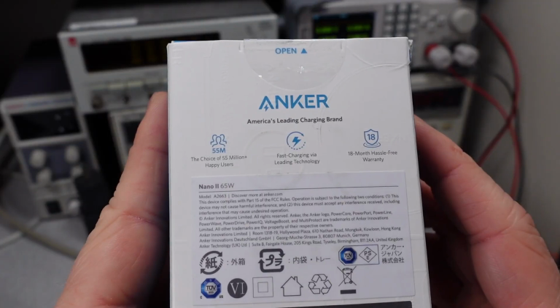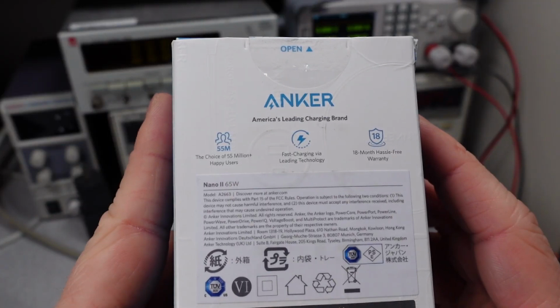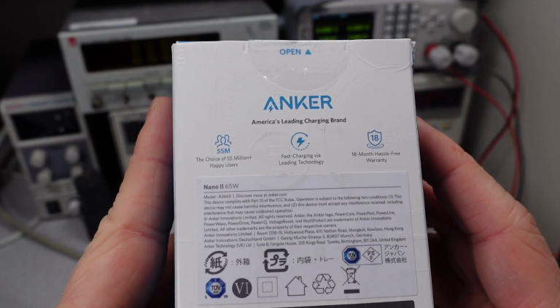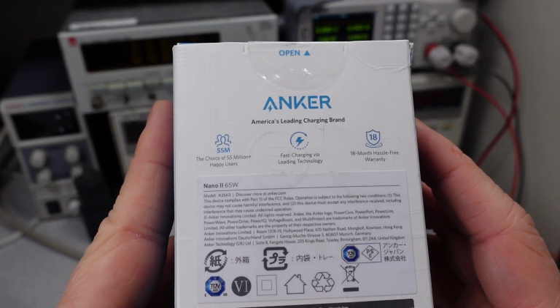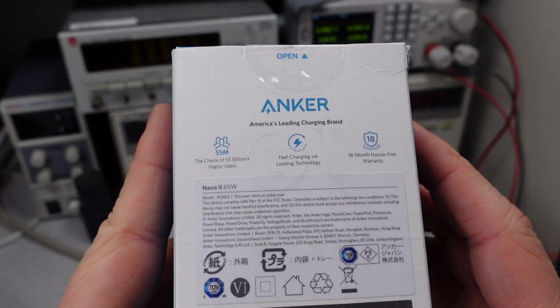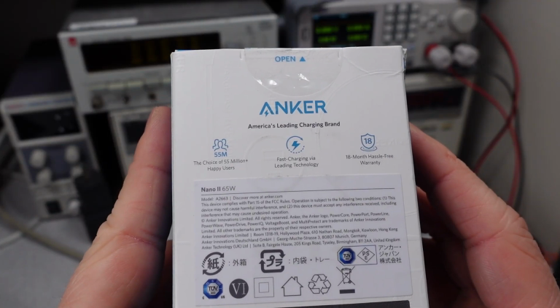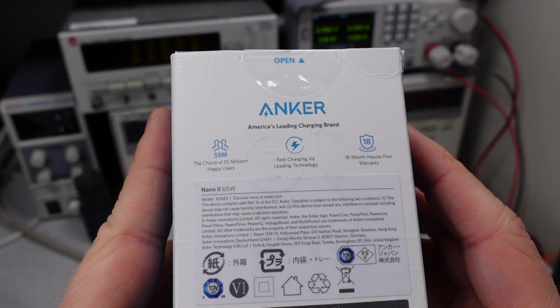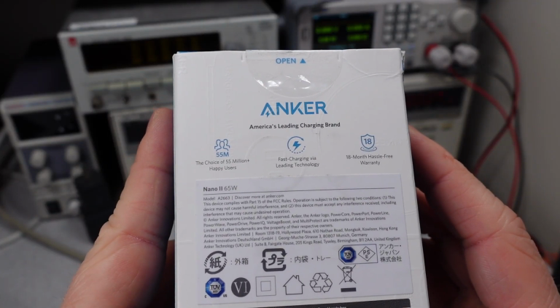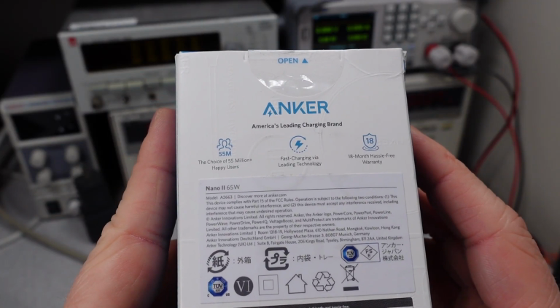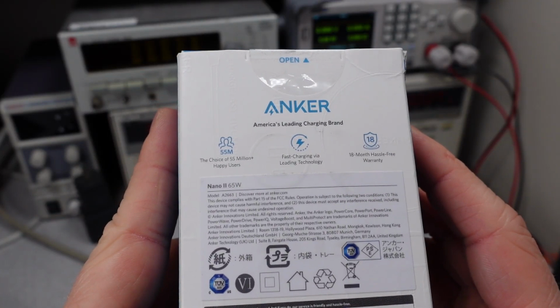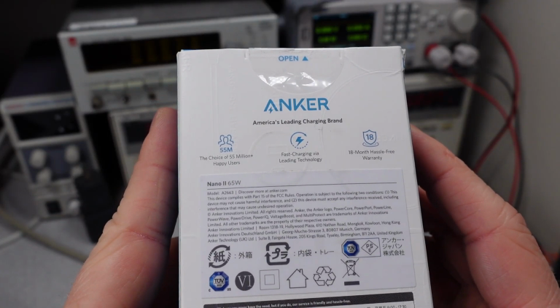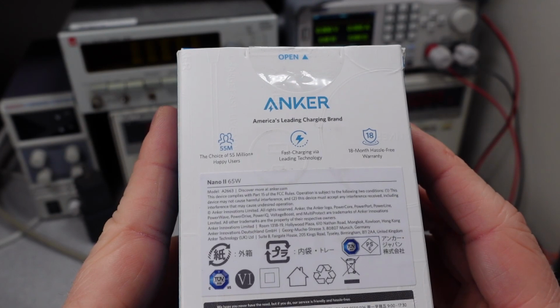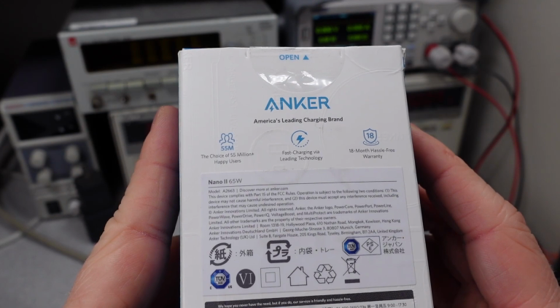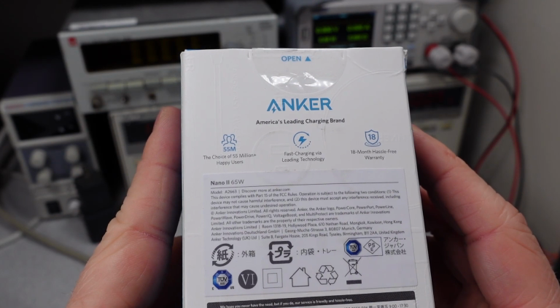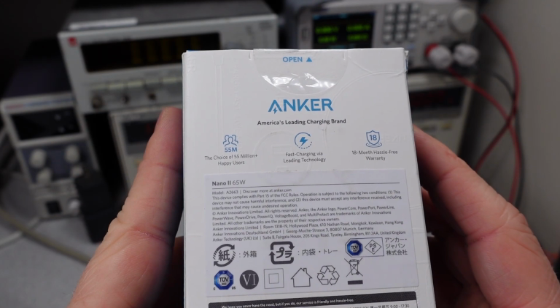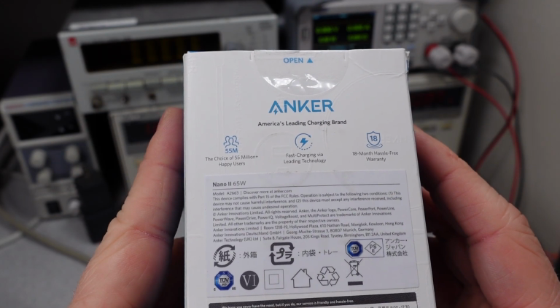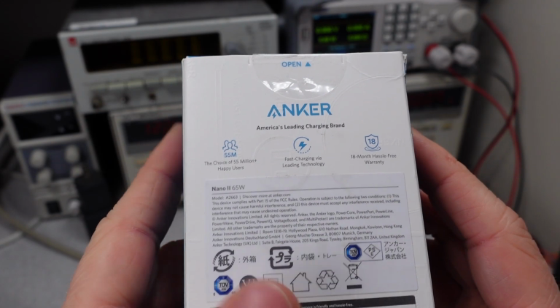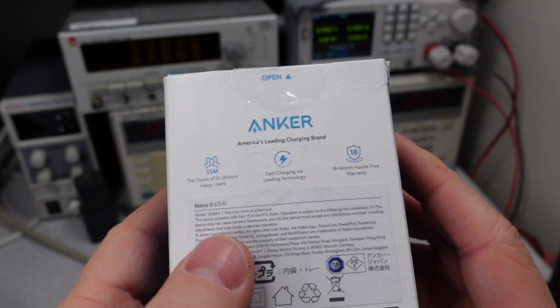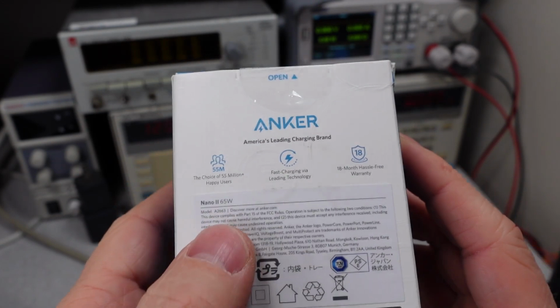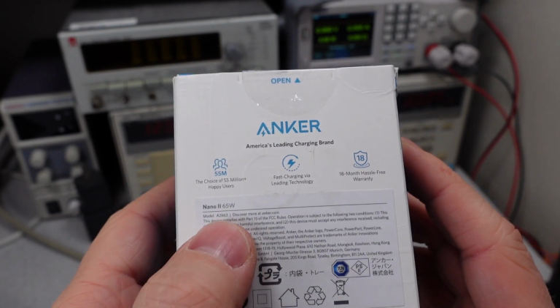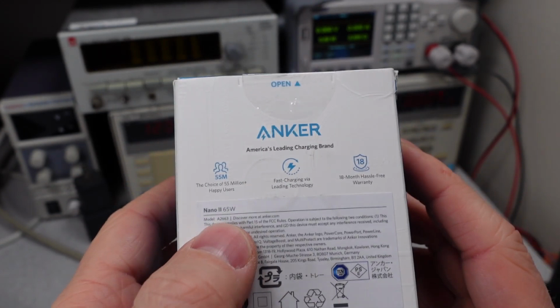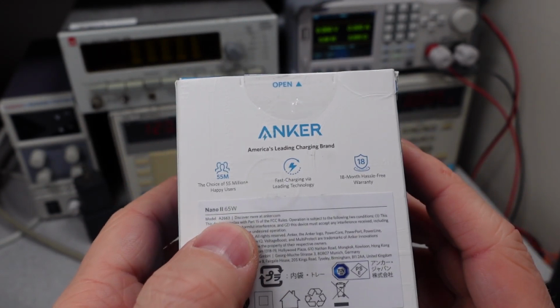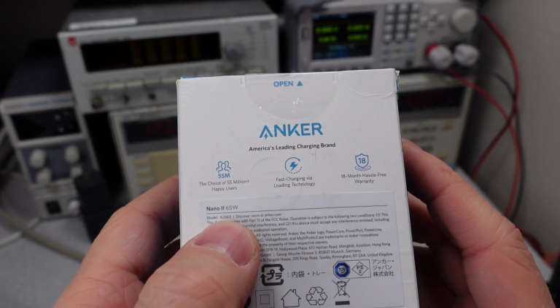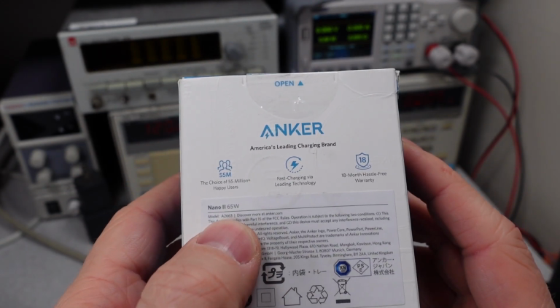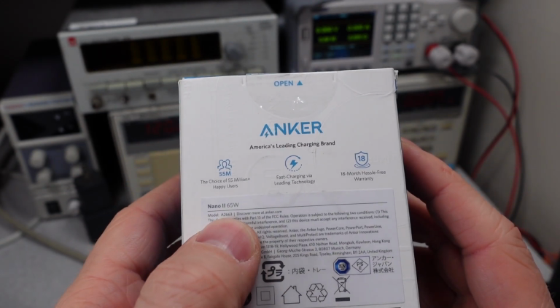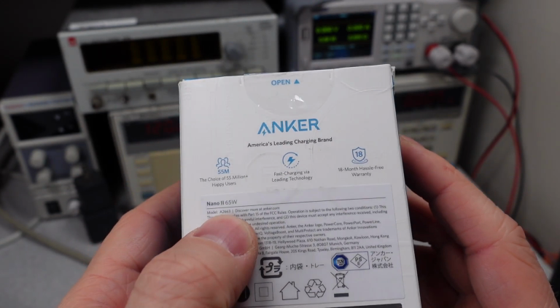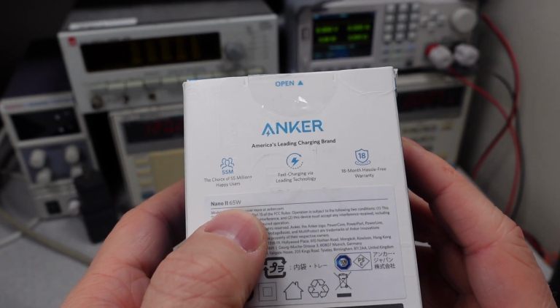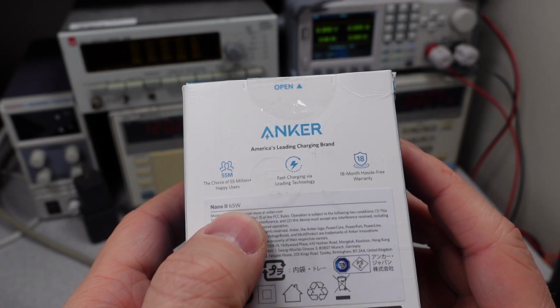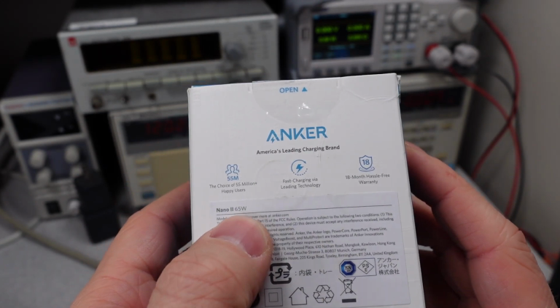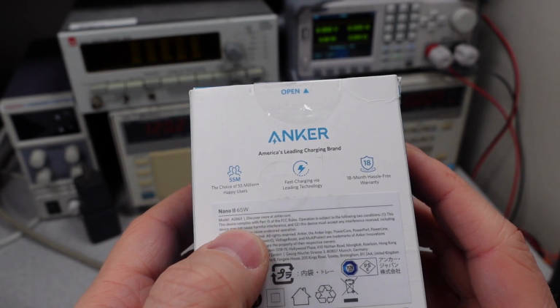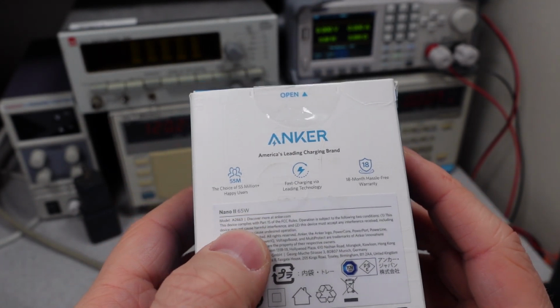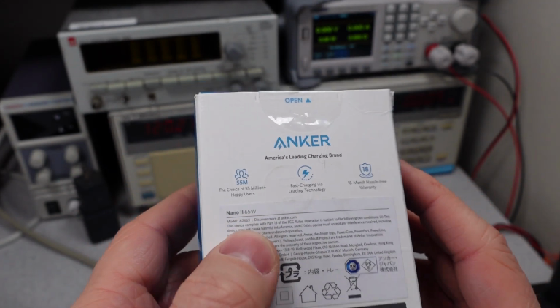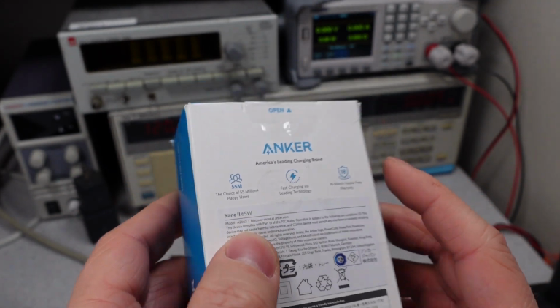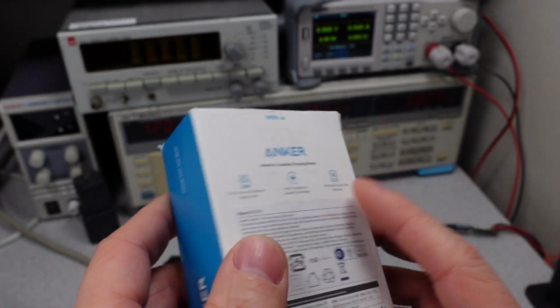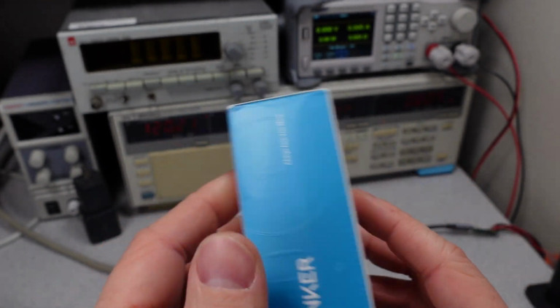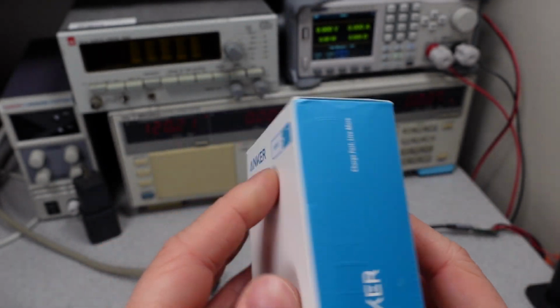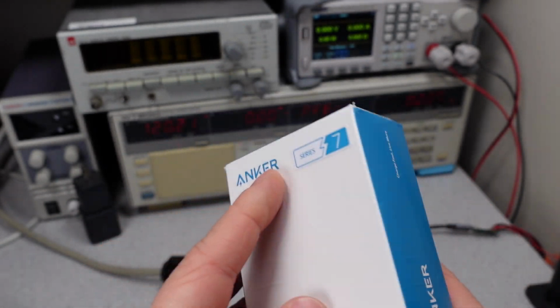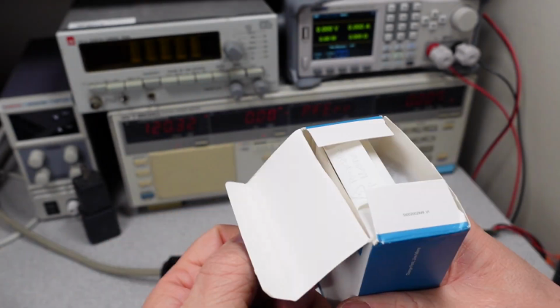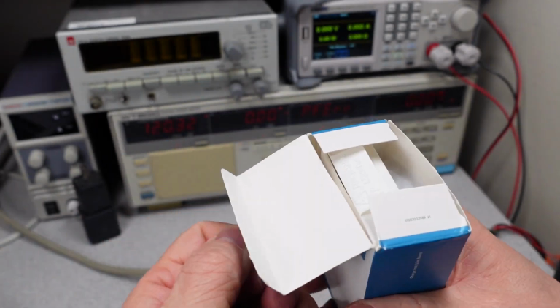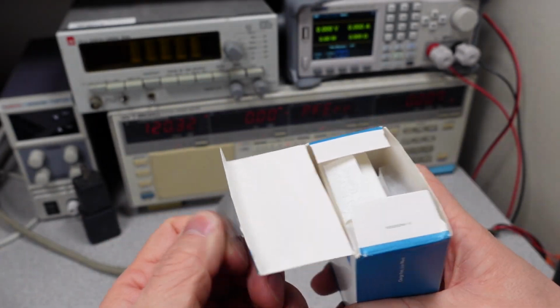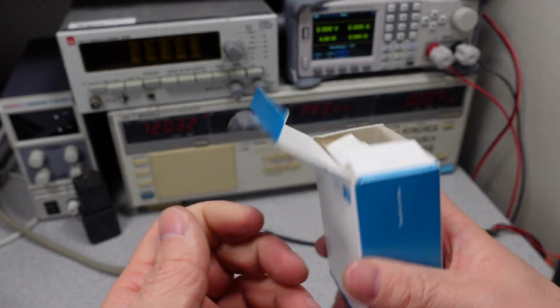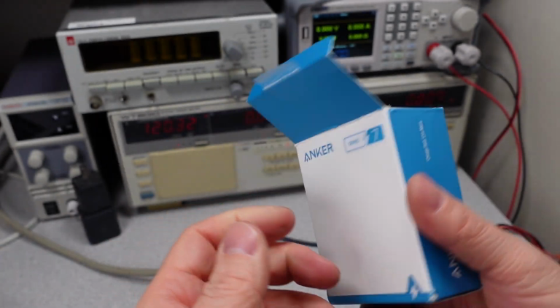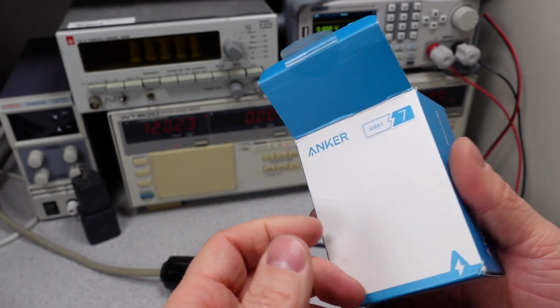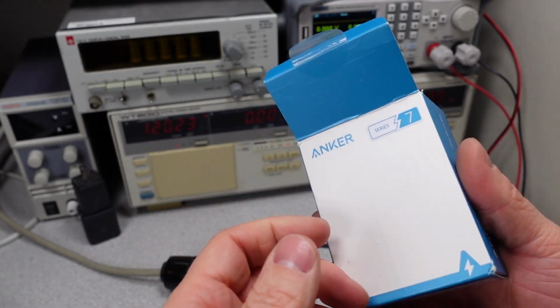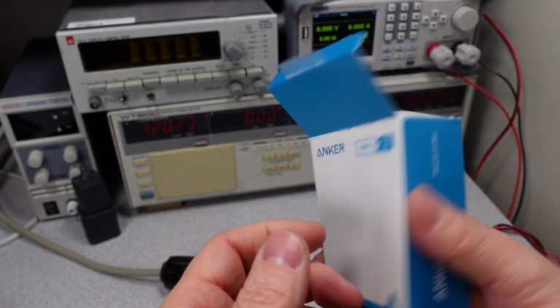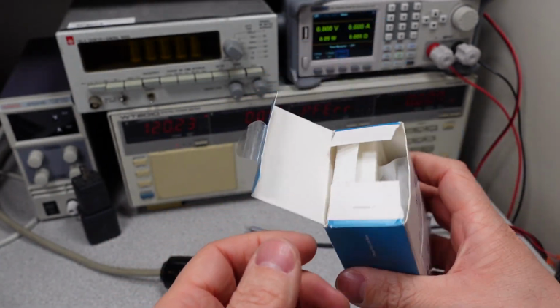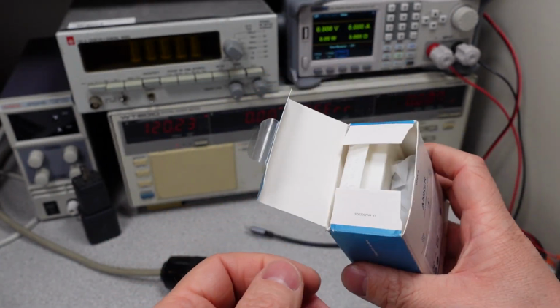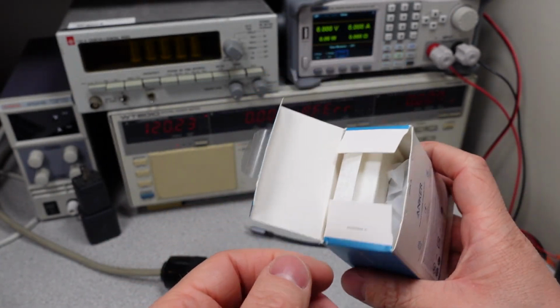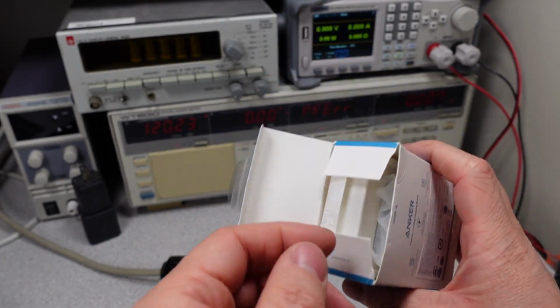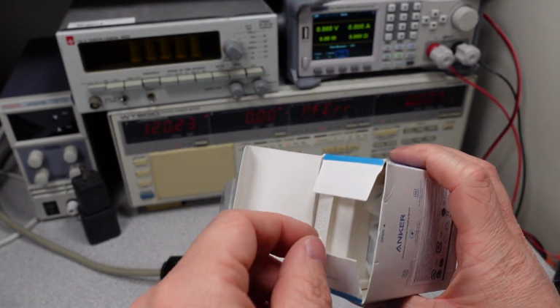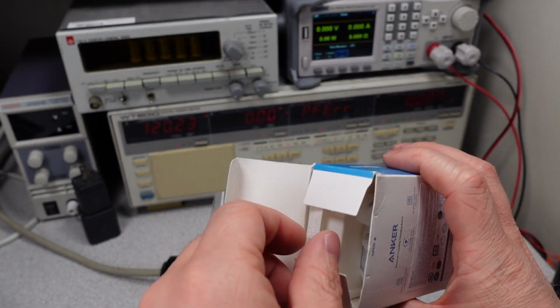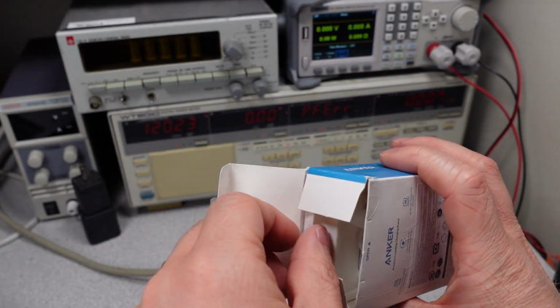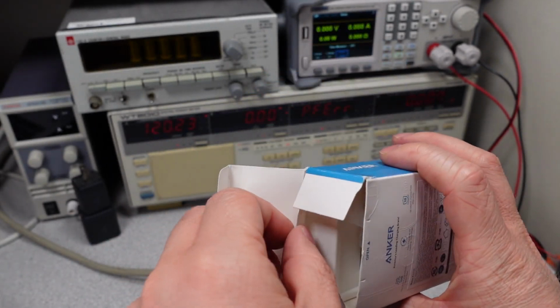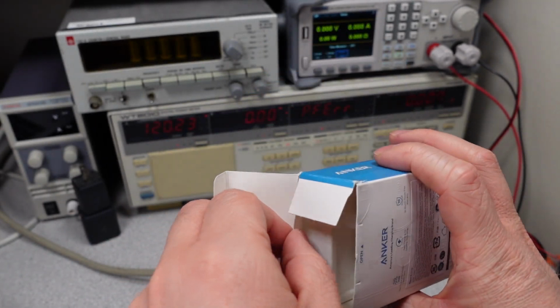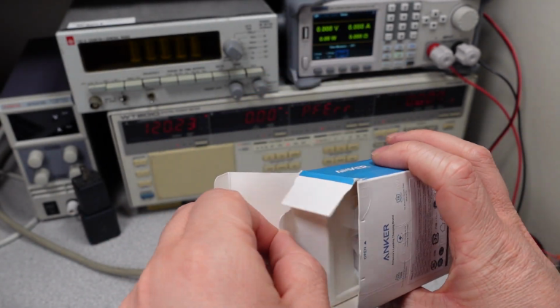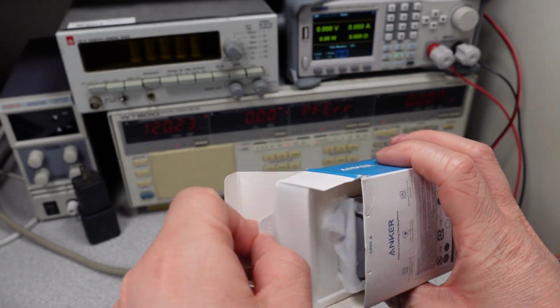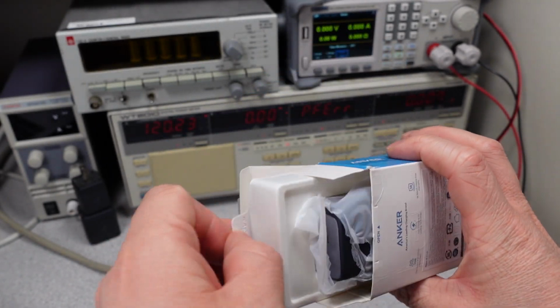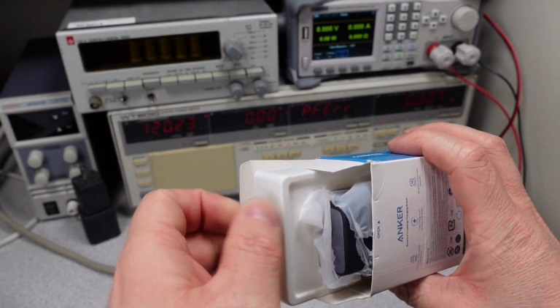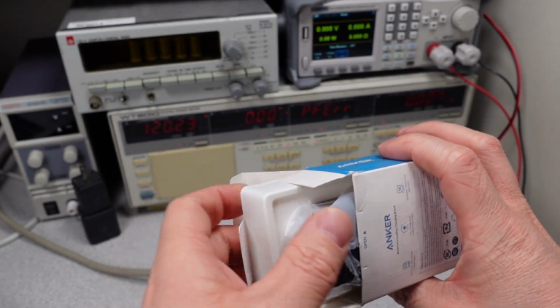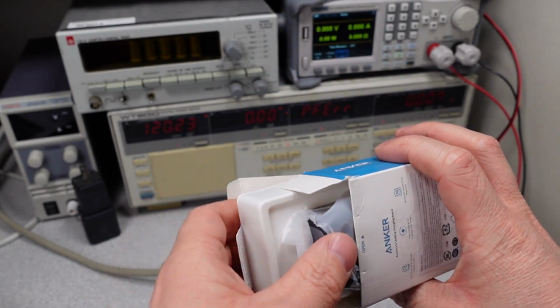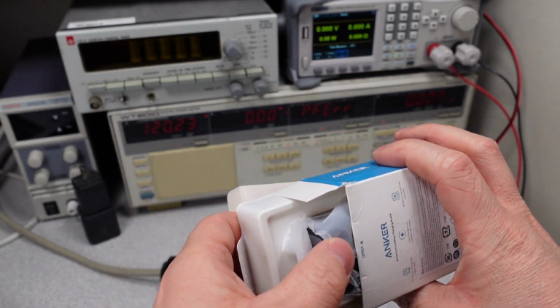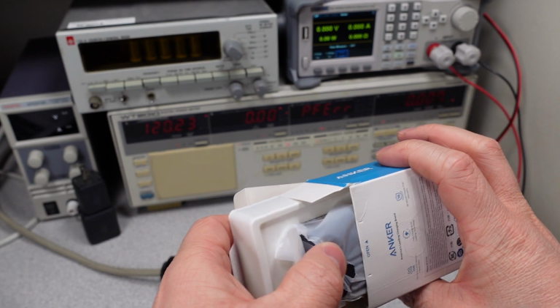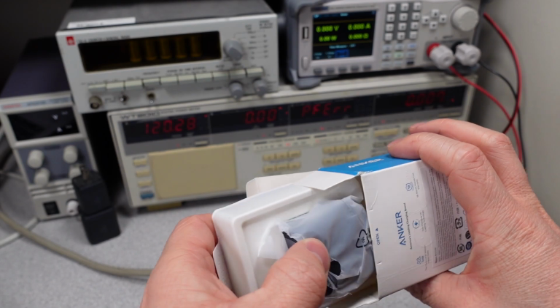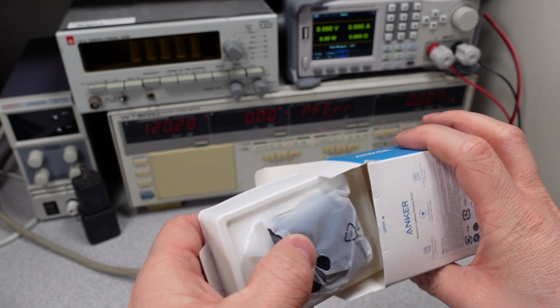Take a look at their box. You can see it's pretty understated — they just basically tell you the model number. It's a pretty typical Anker box.